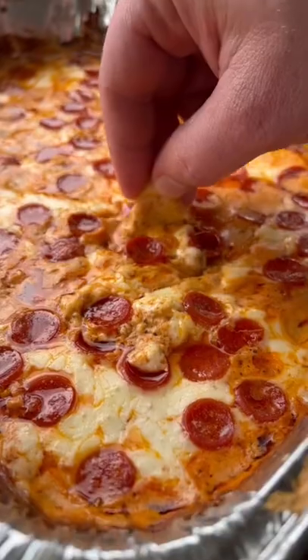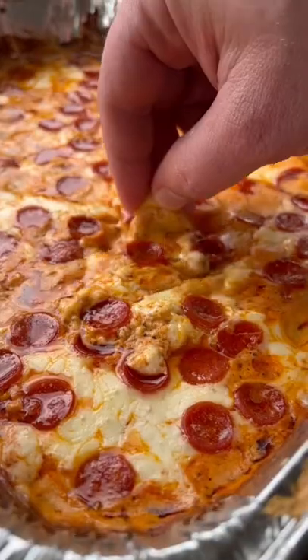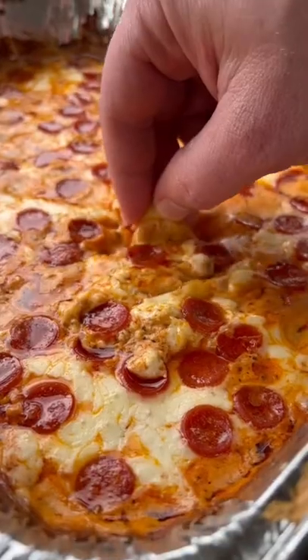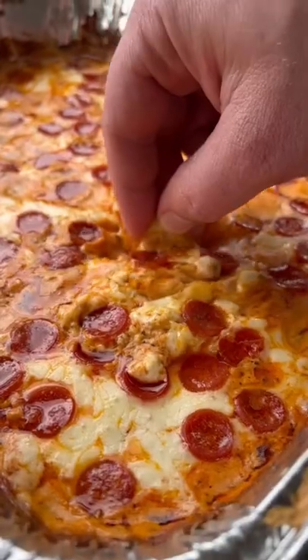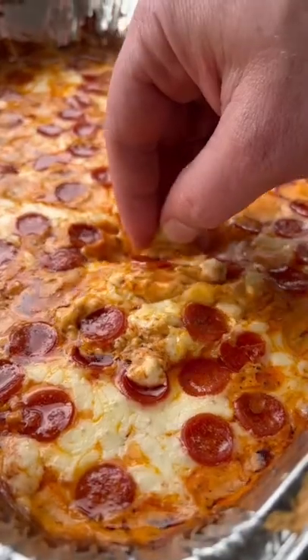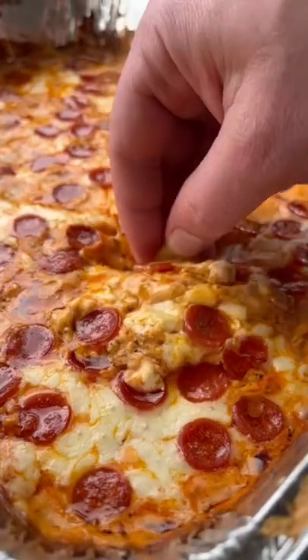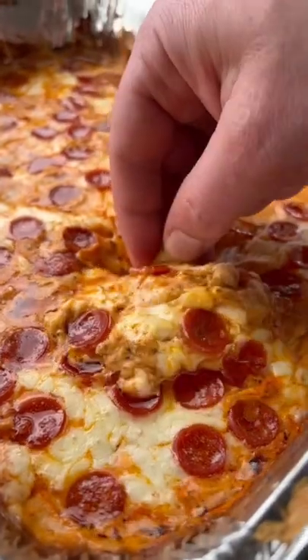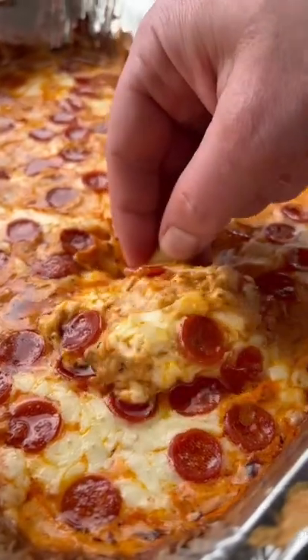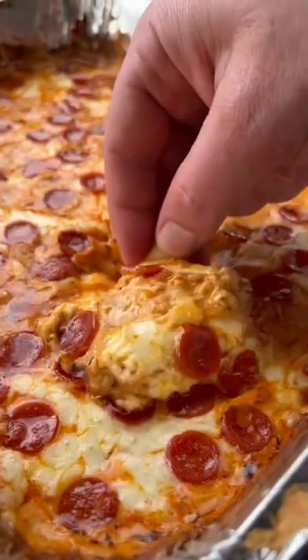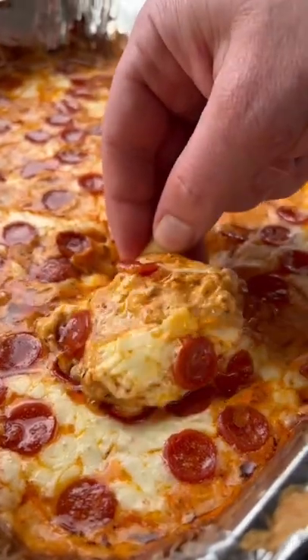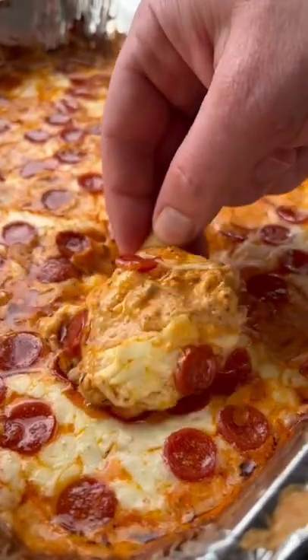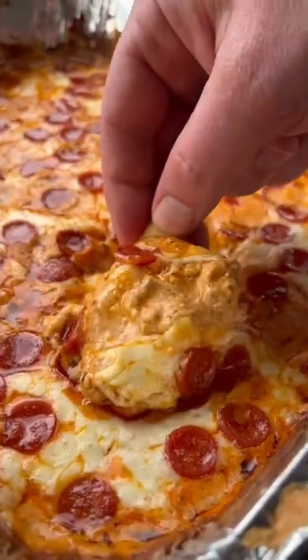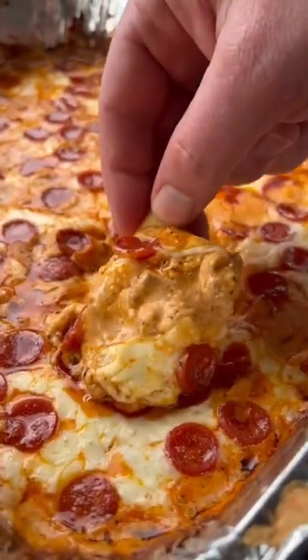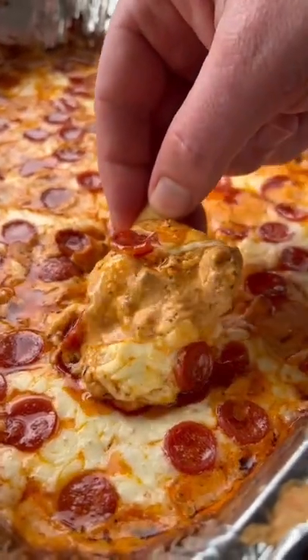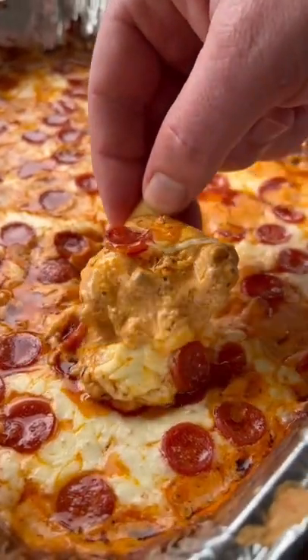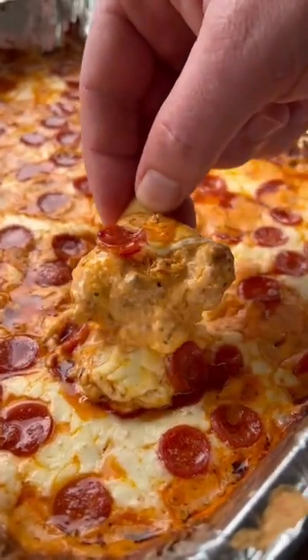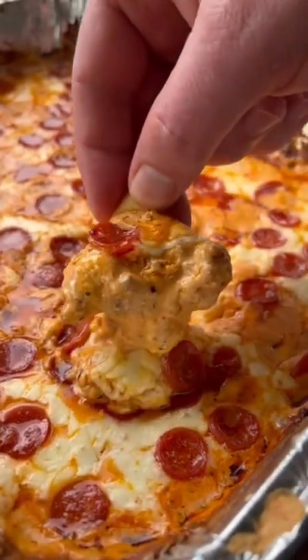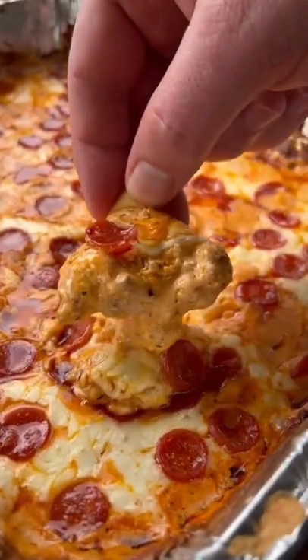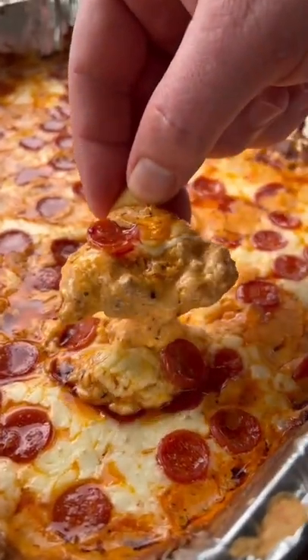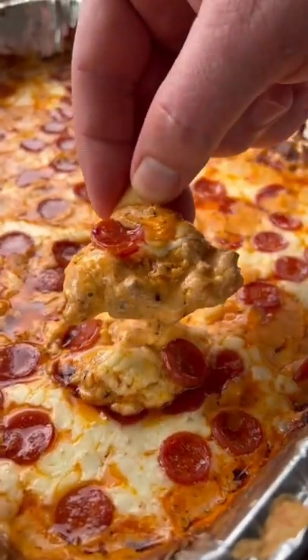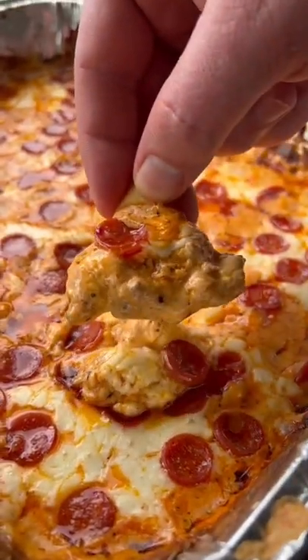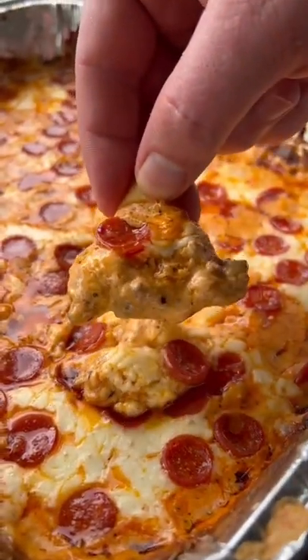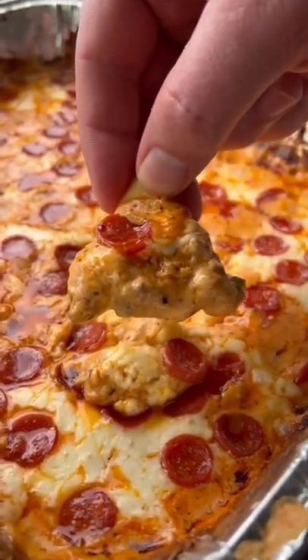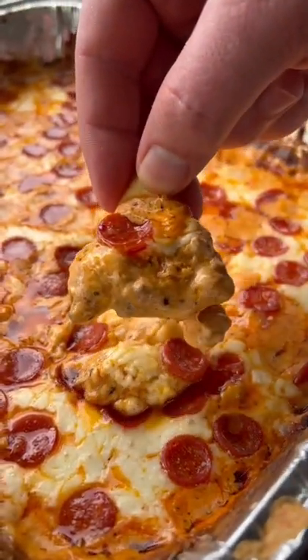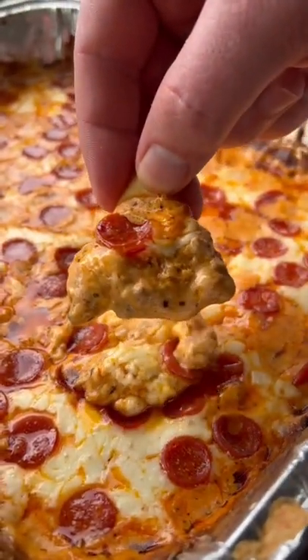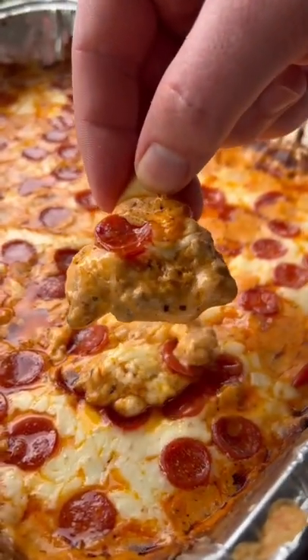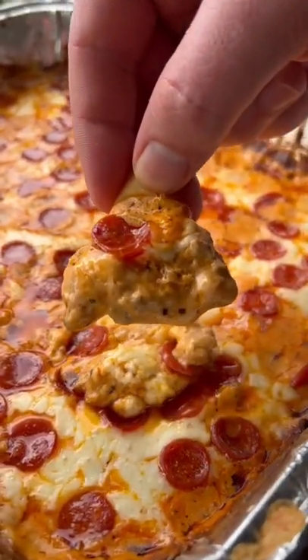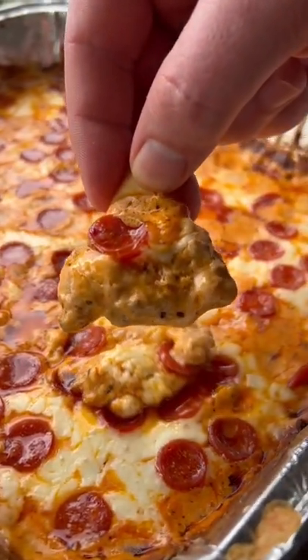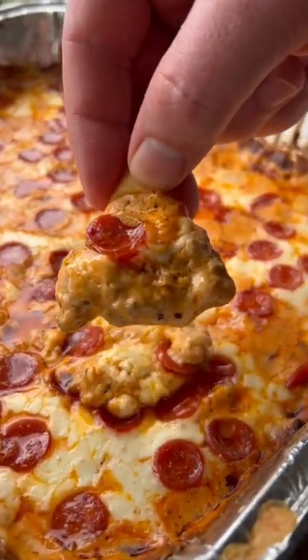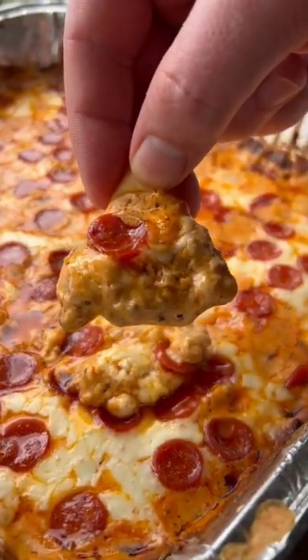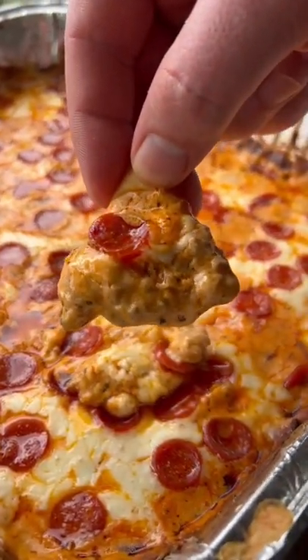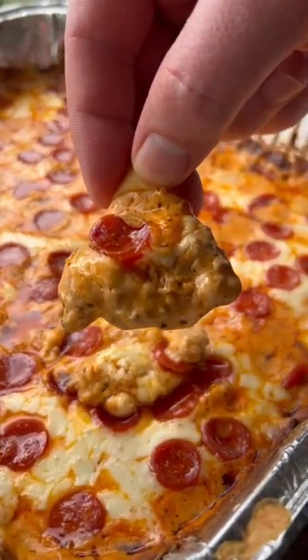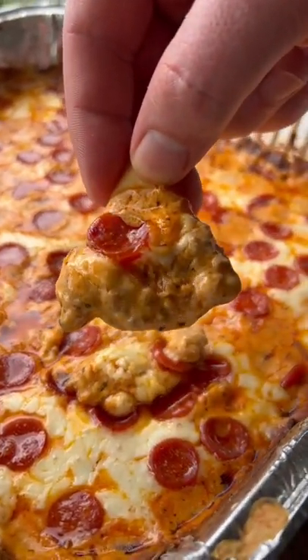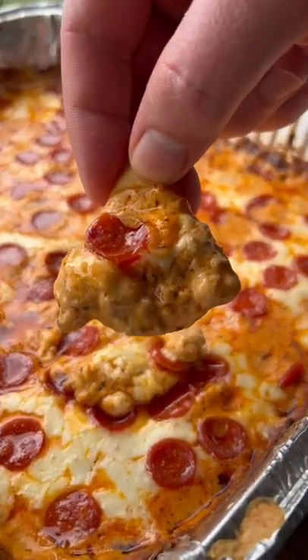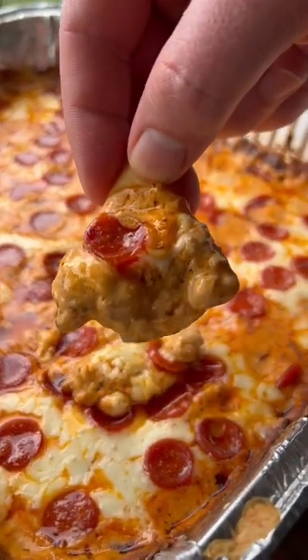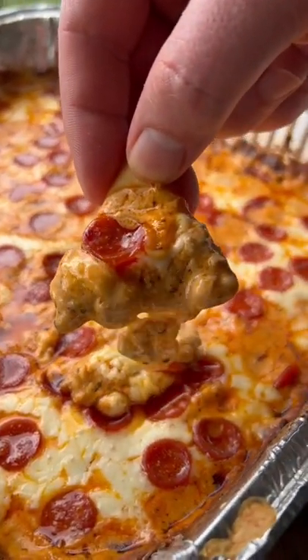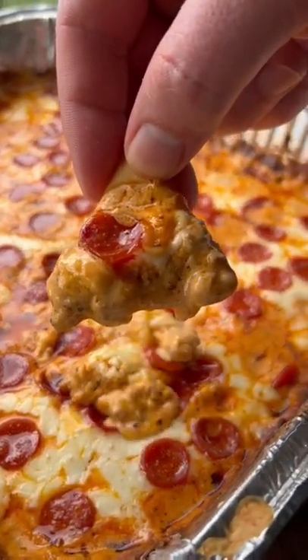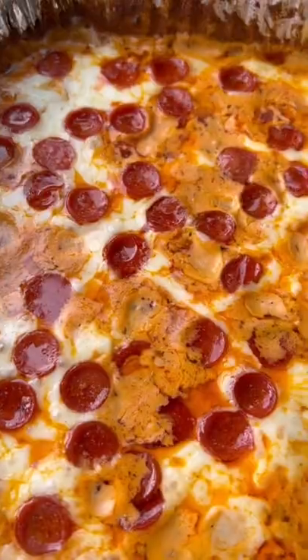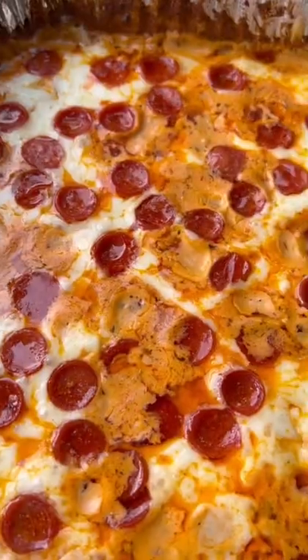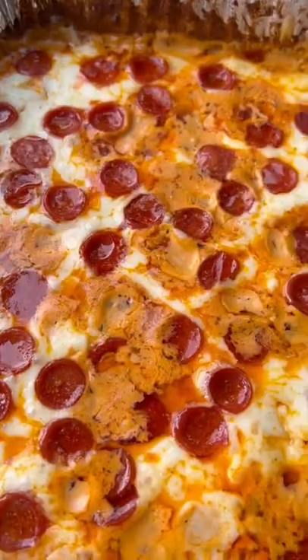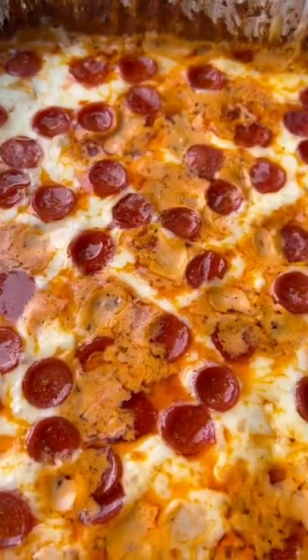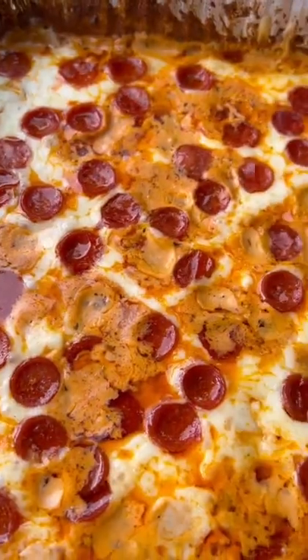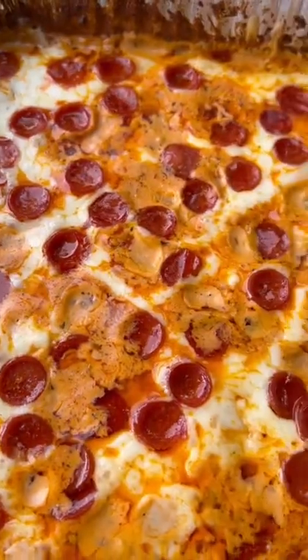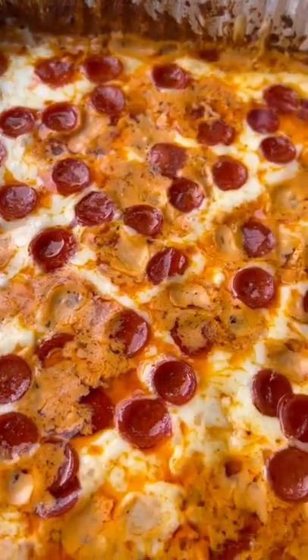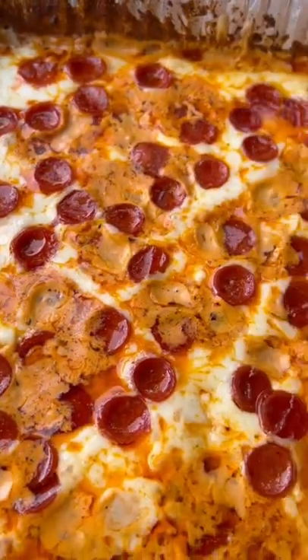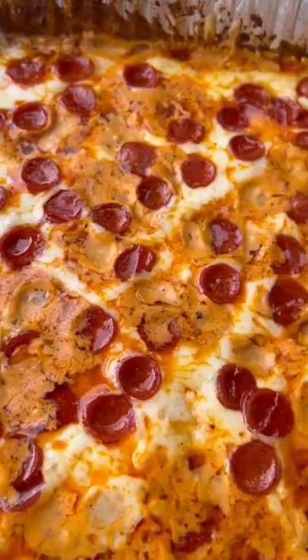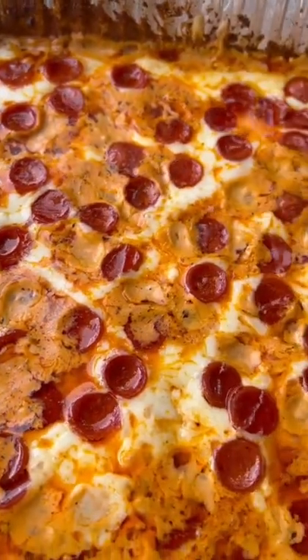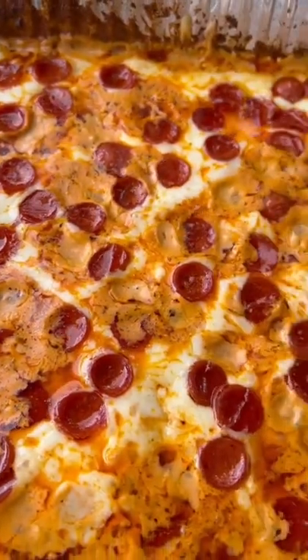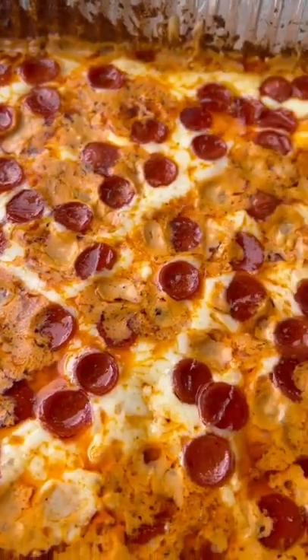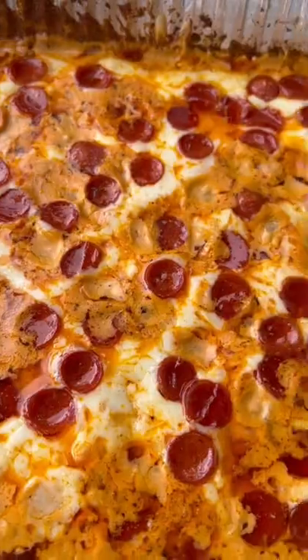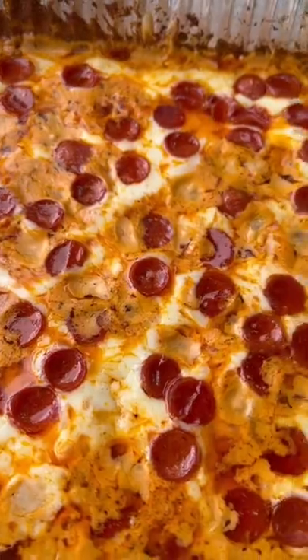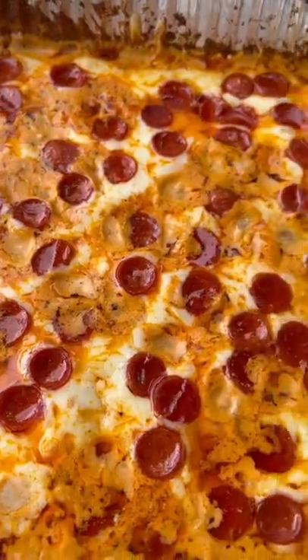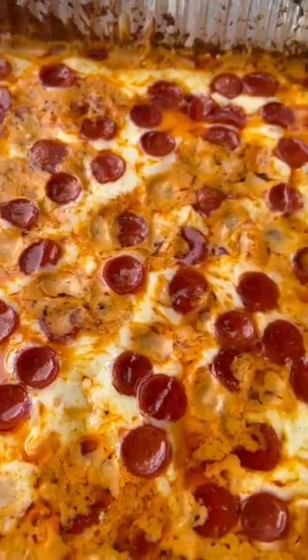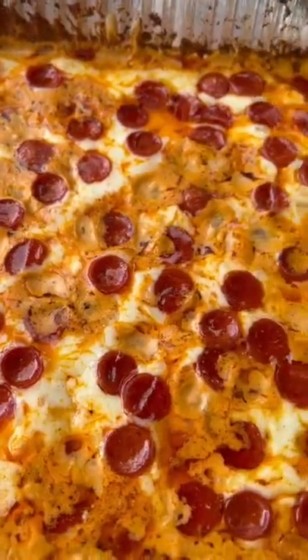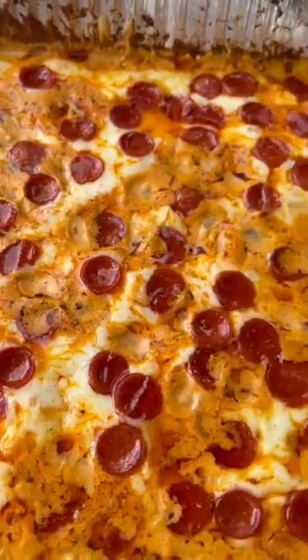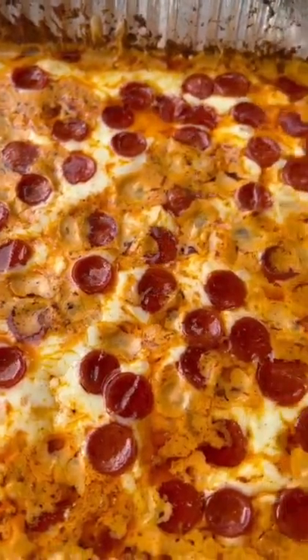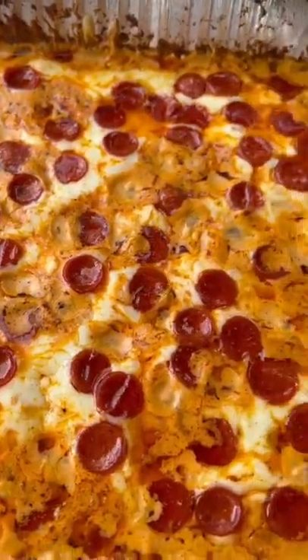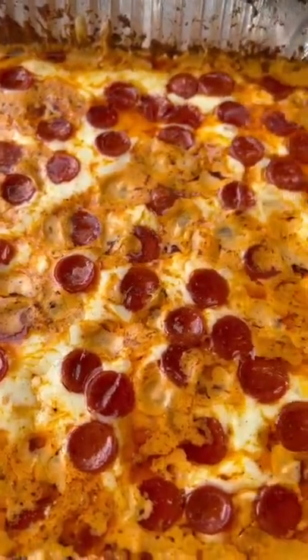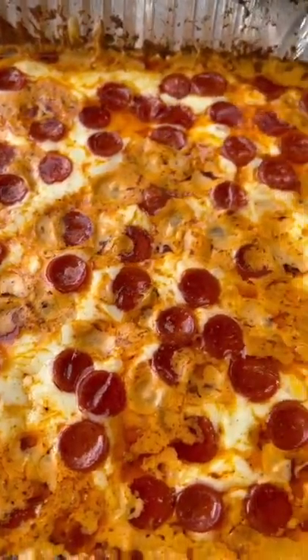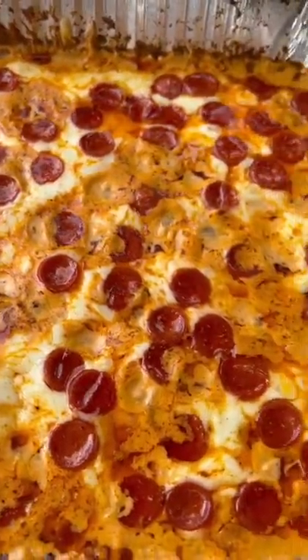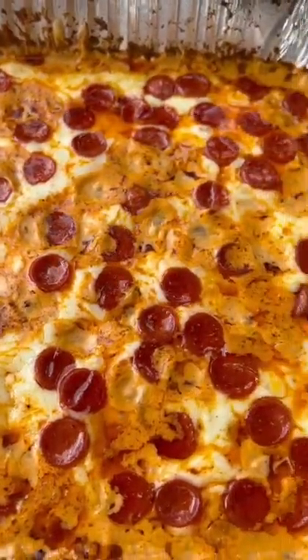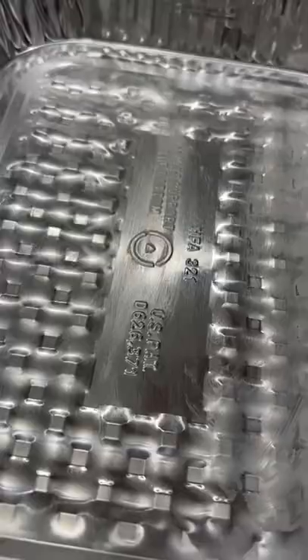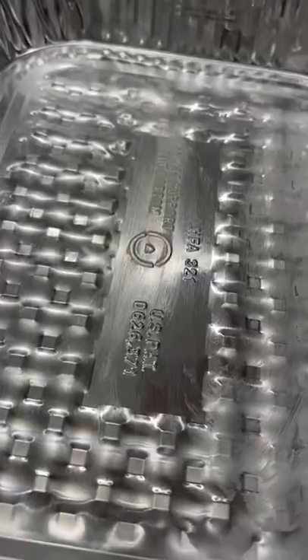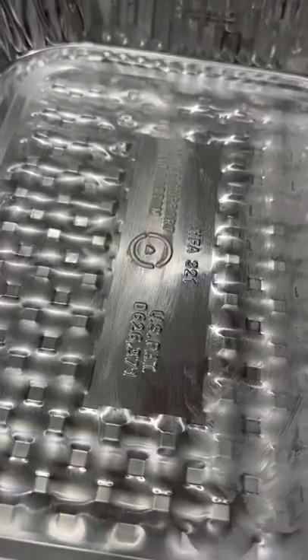This pepperoni pizza dip is next level good. I've got the full recipe typed out on Pepper, the app that makes it so much easier to find and share recipes.